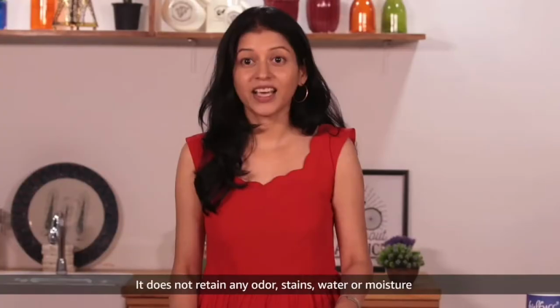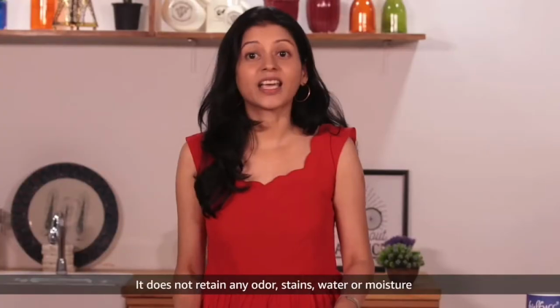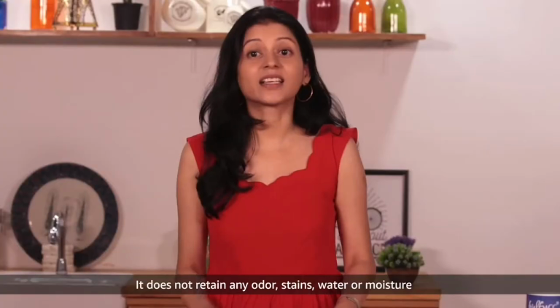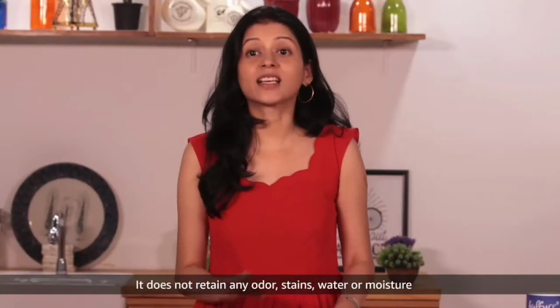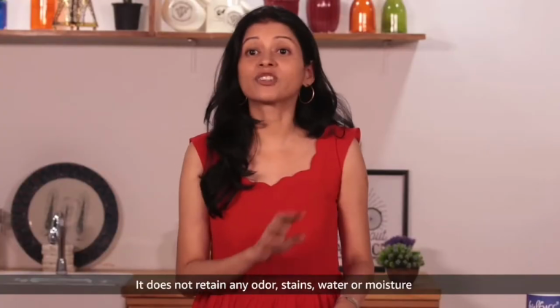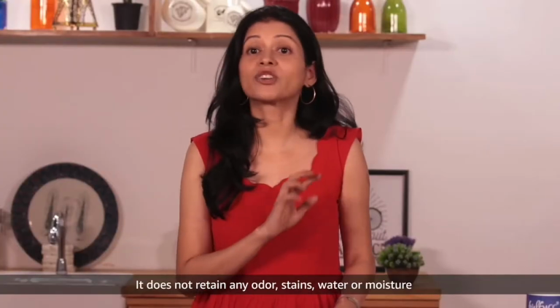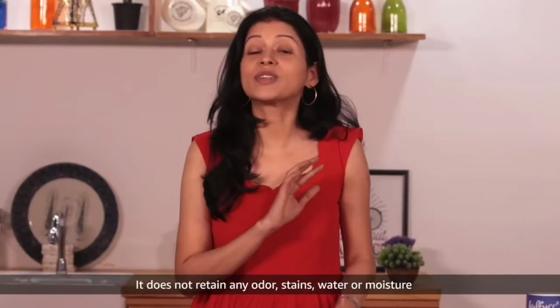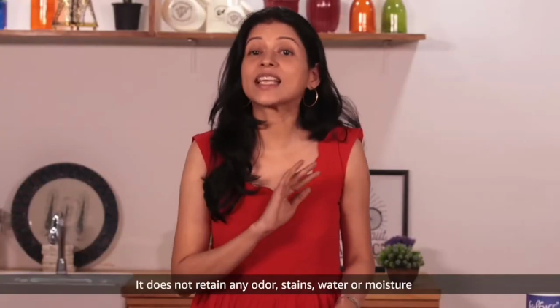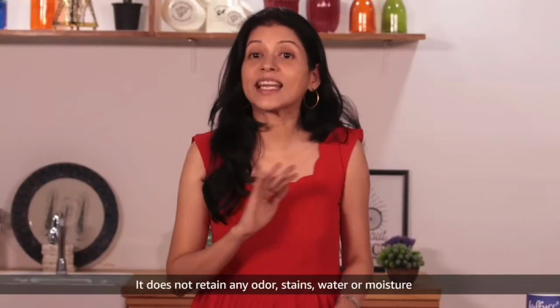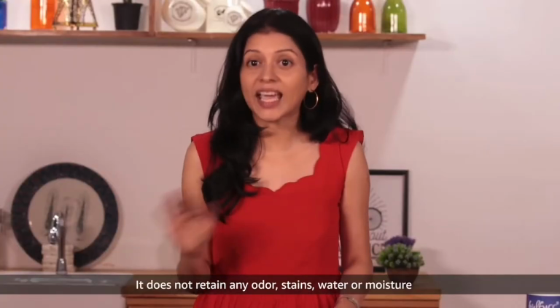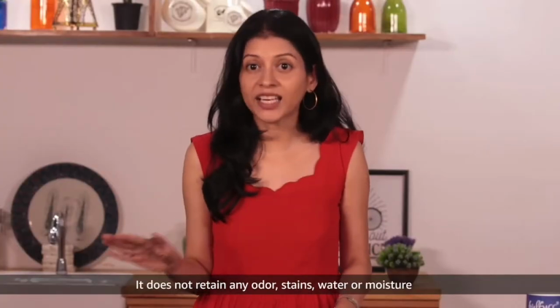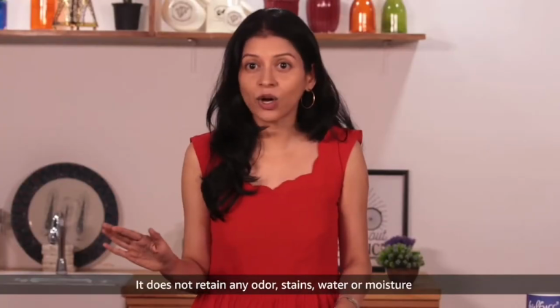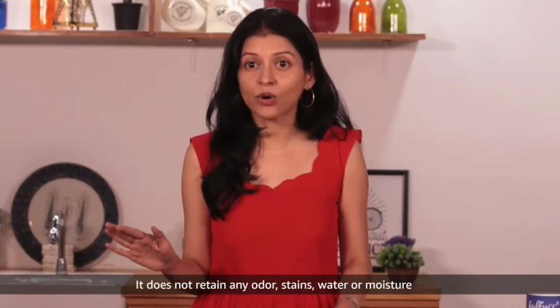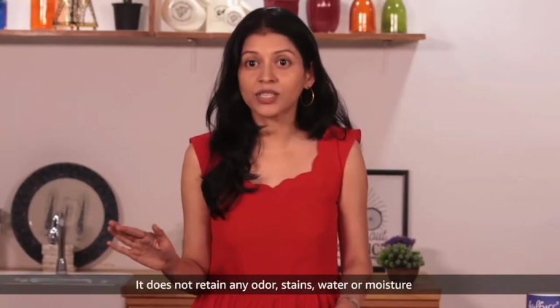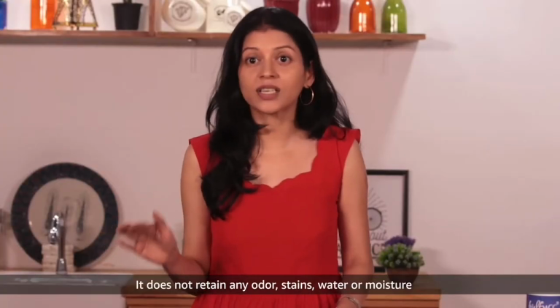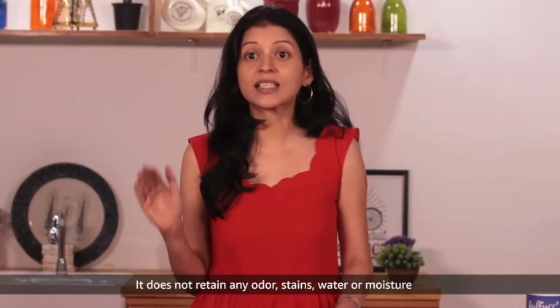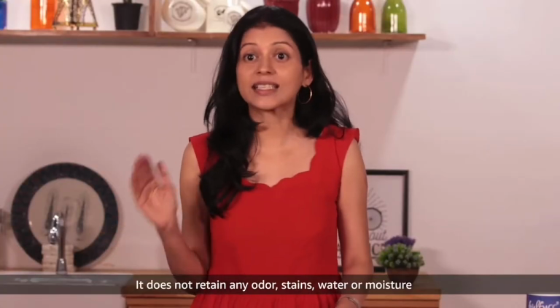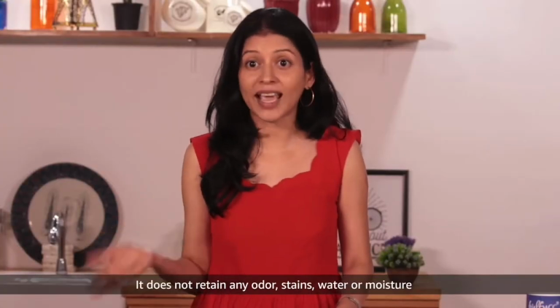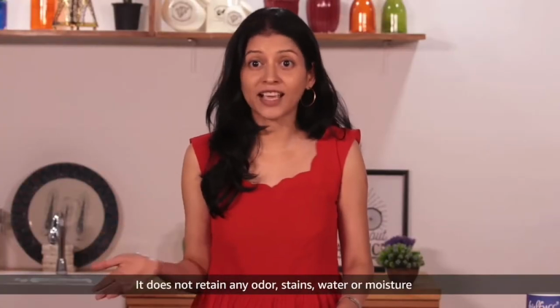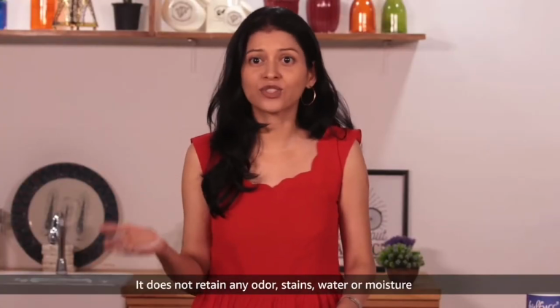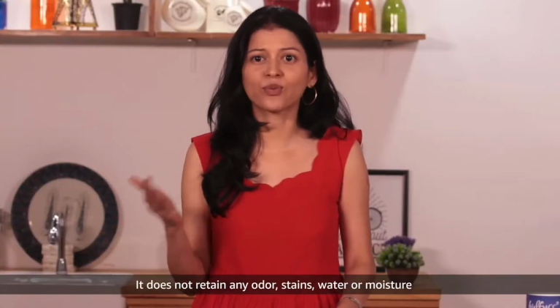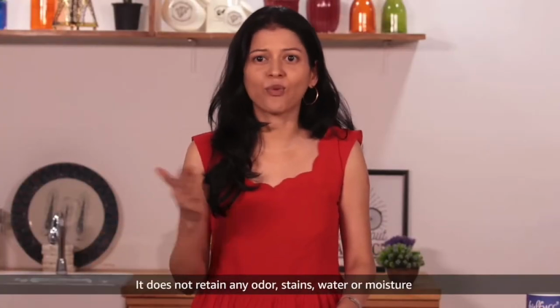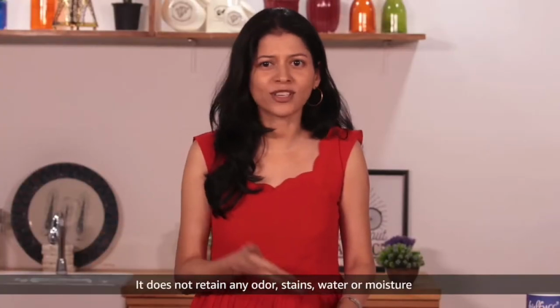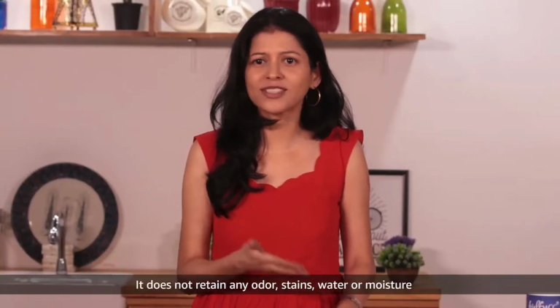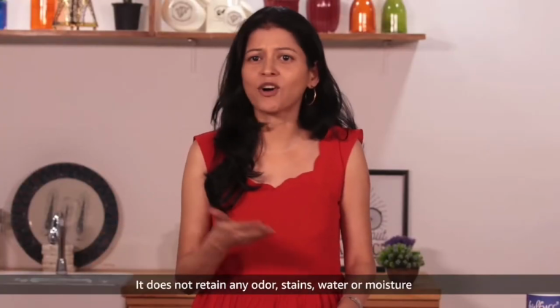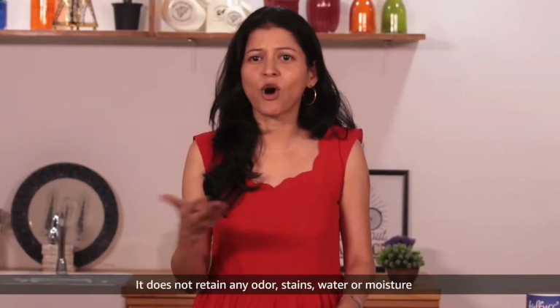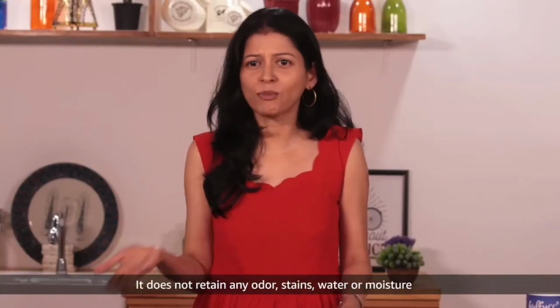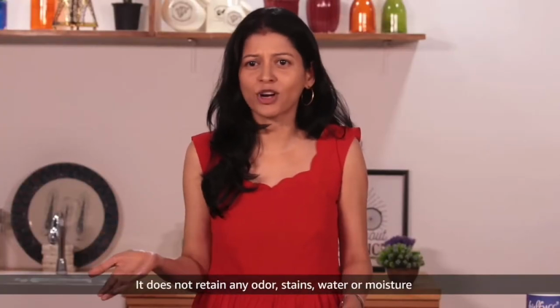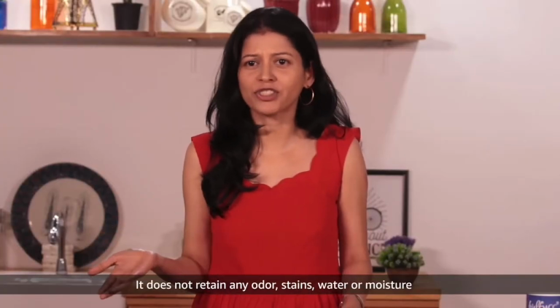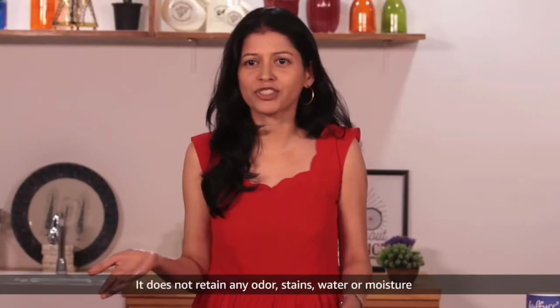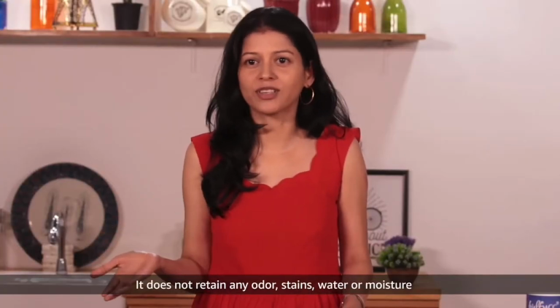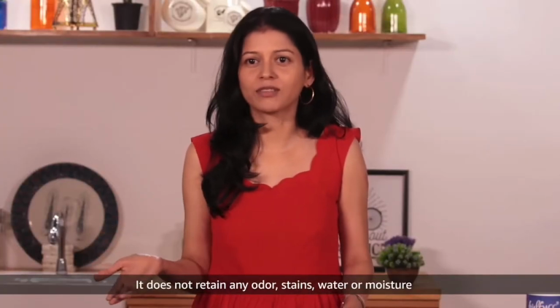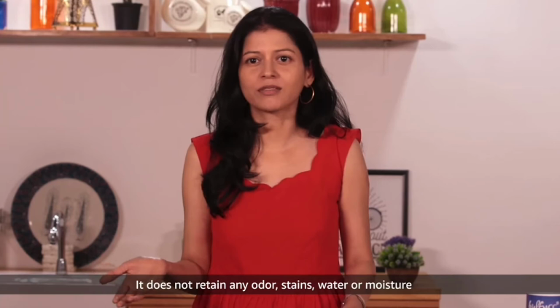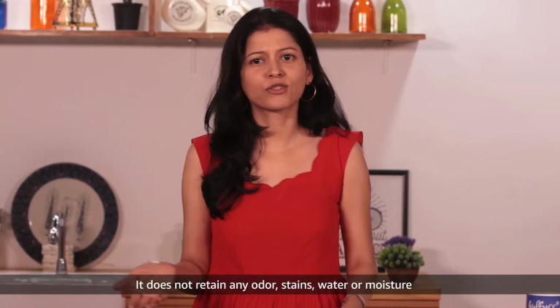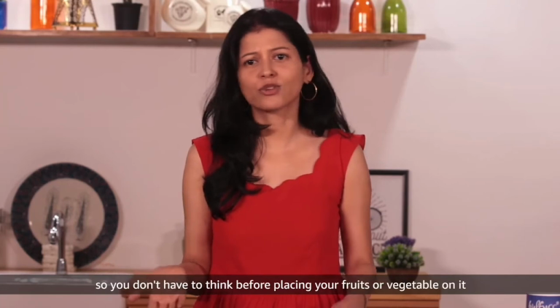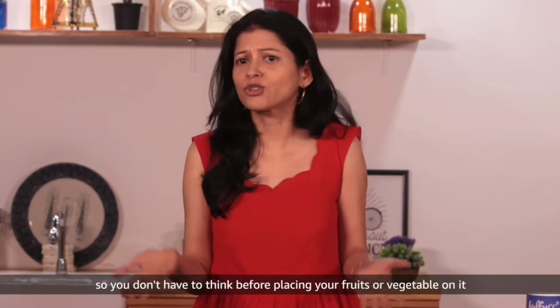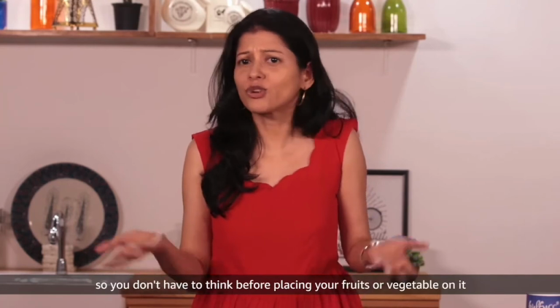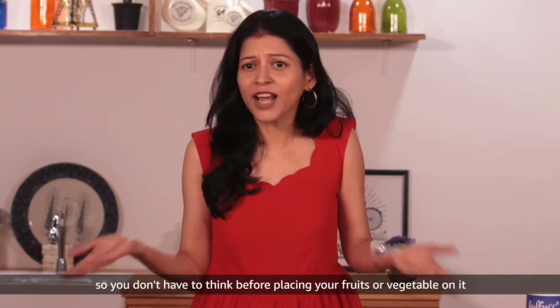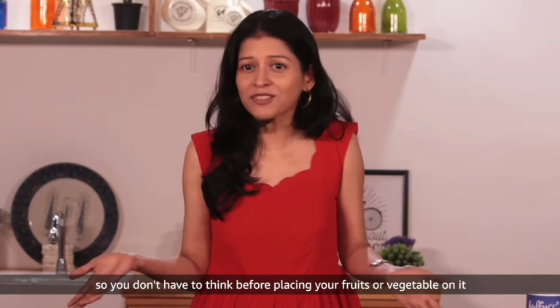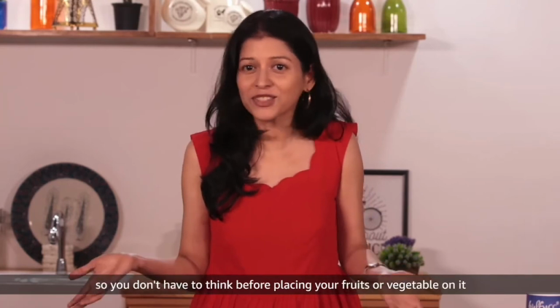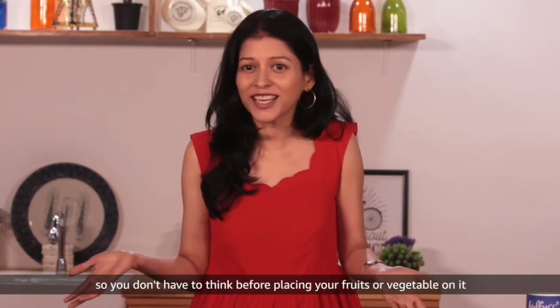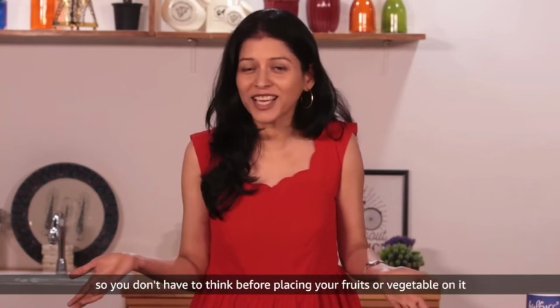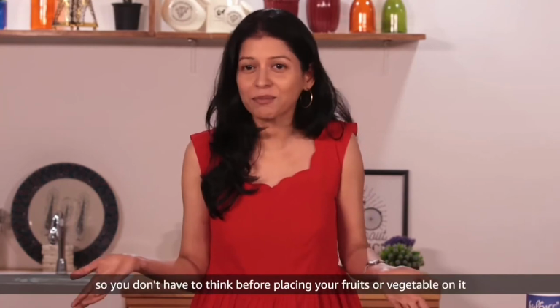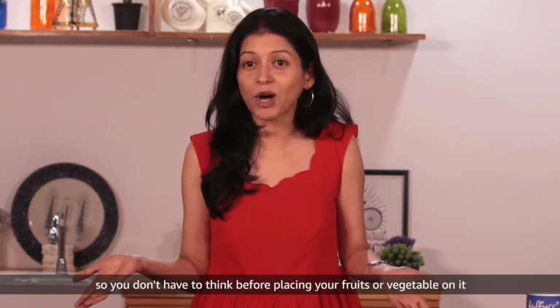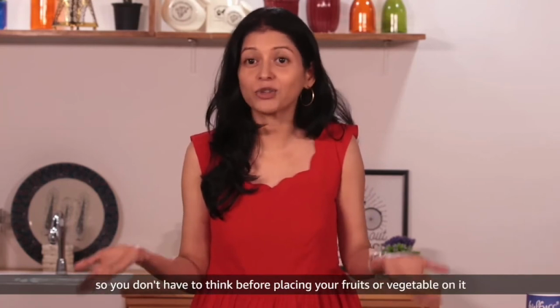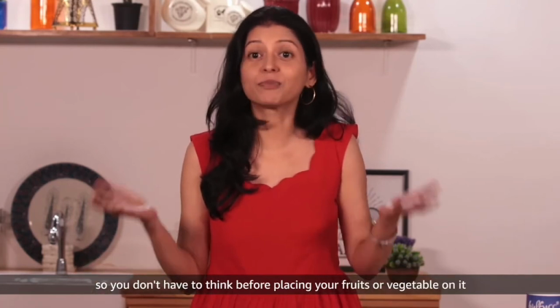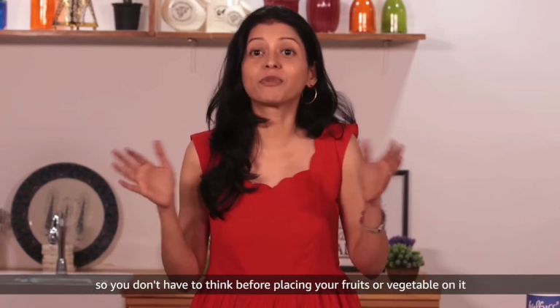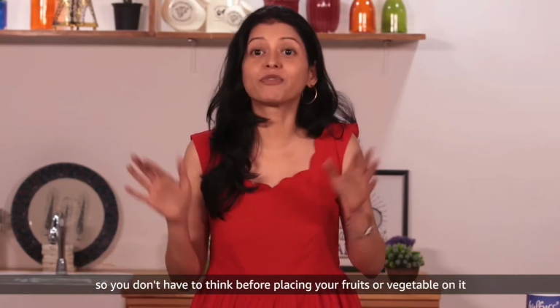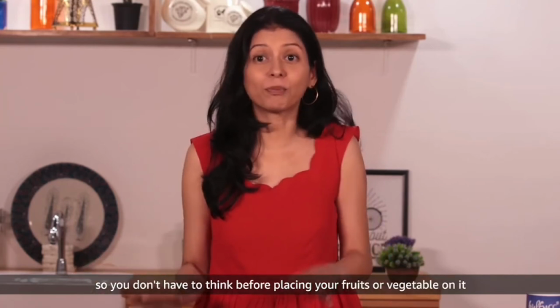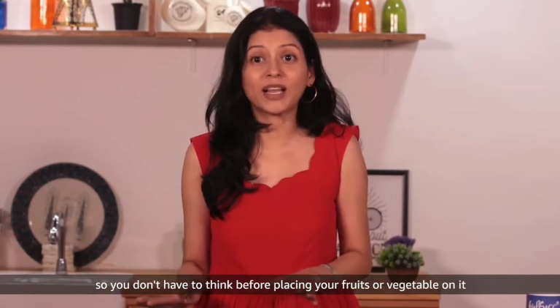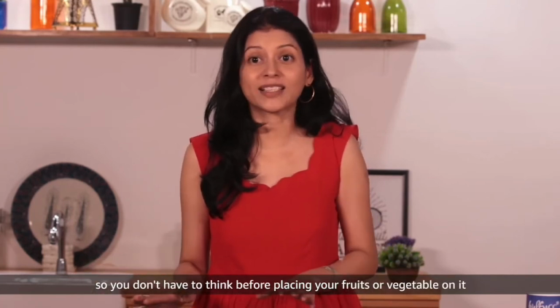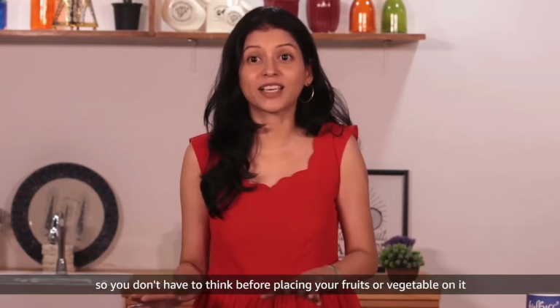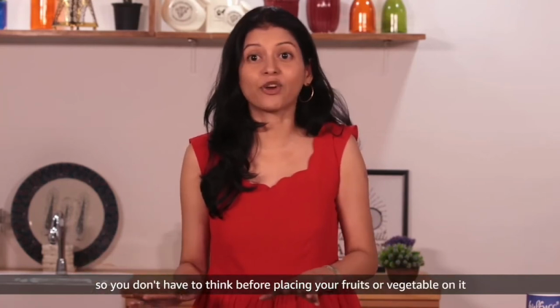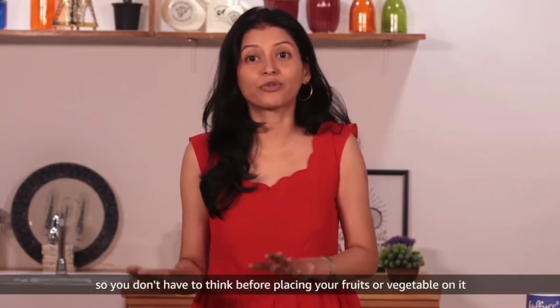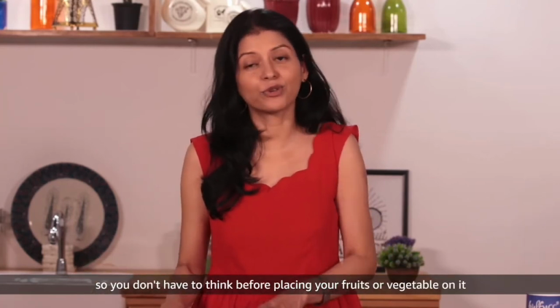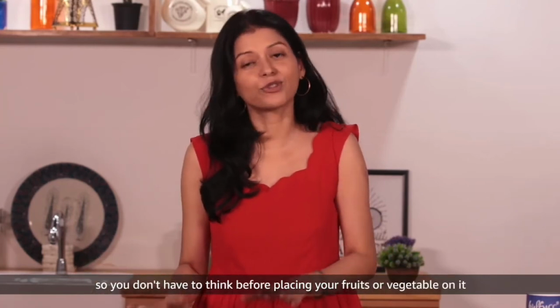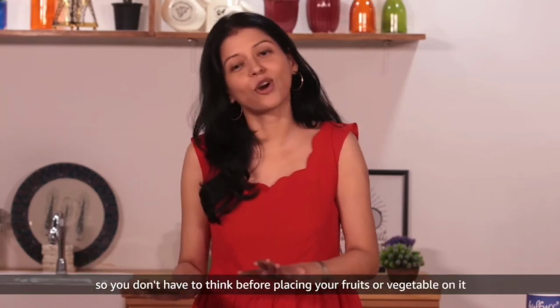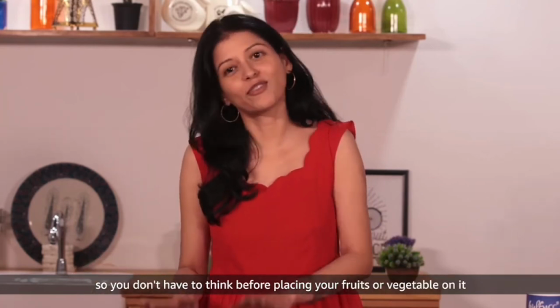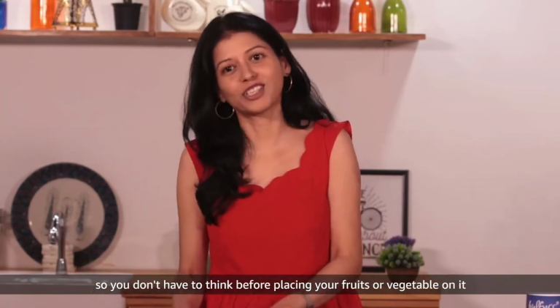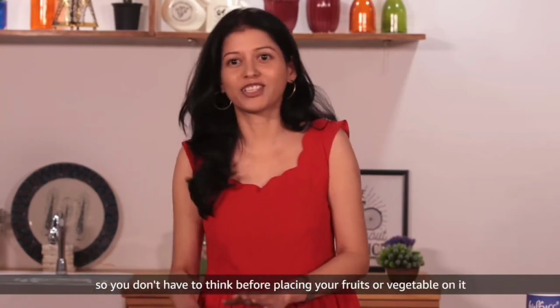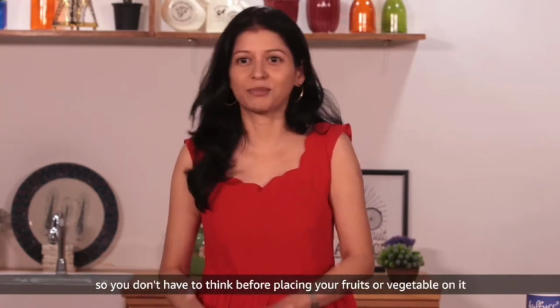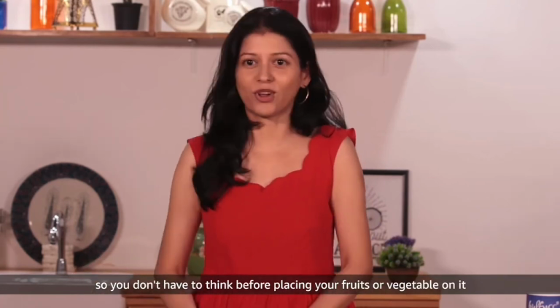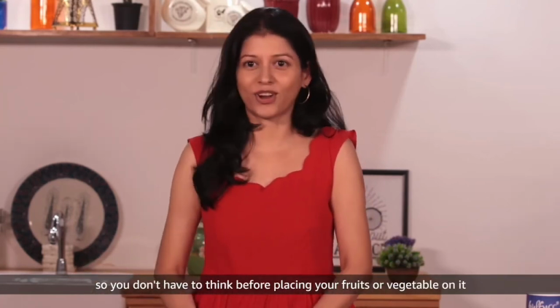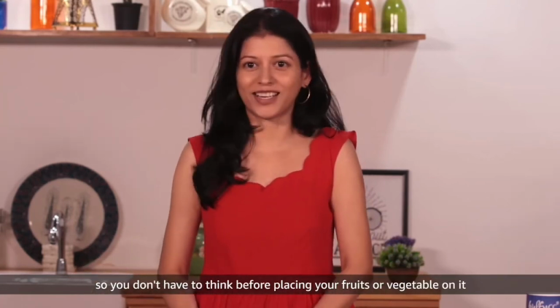It does not retain any odour, stains, water or moisture, so you don't have to worry before placing your fruits or vegetables on it.